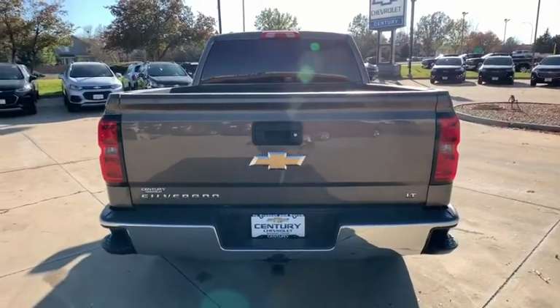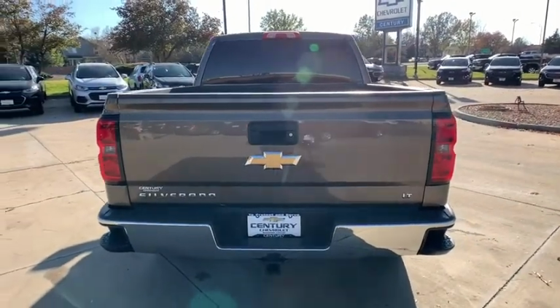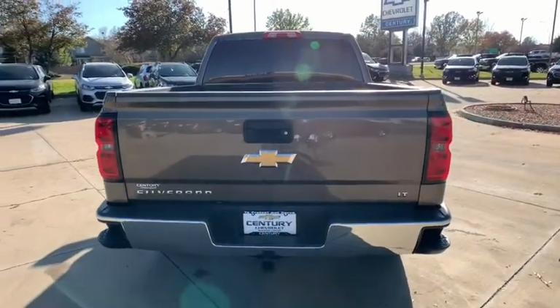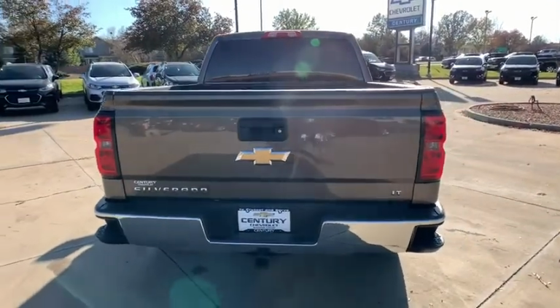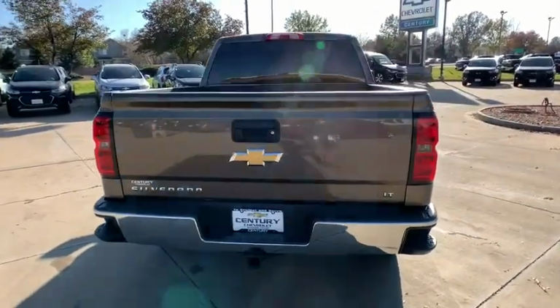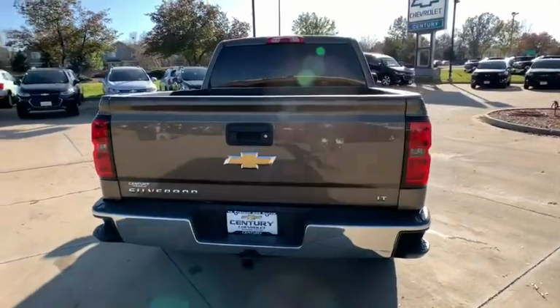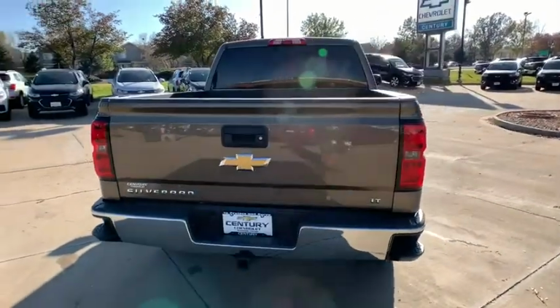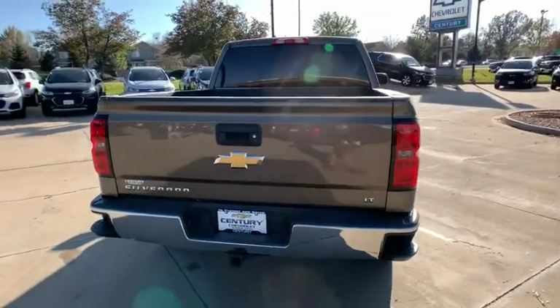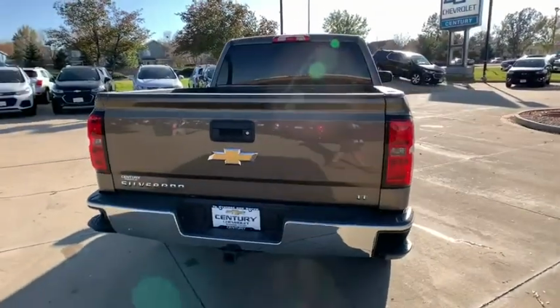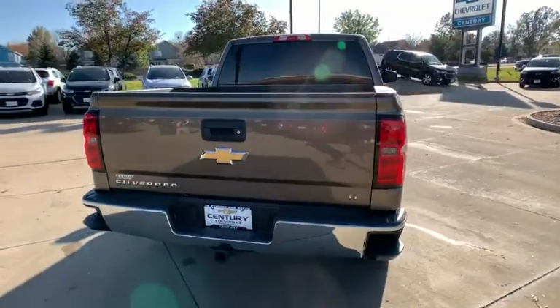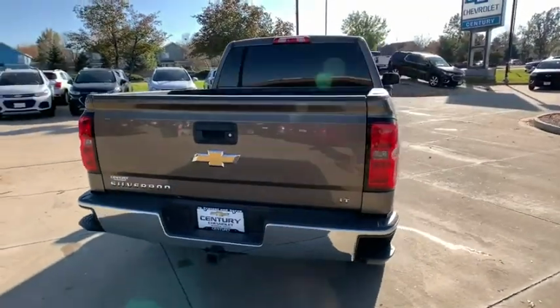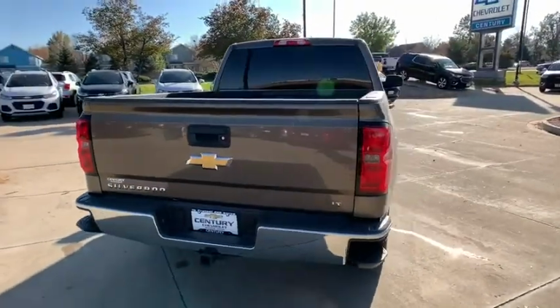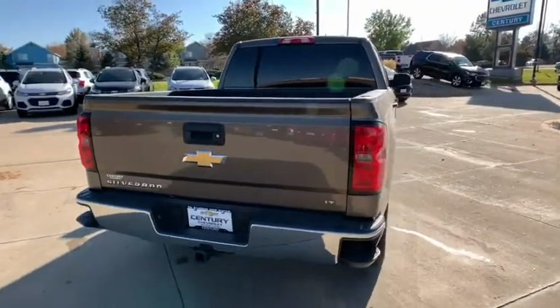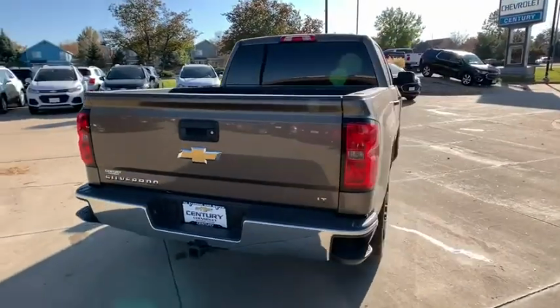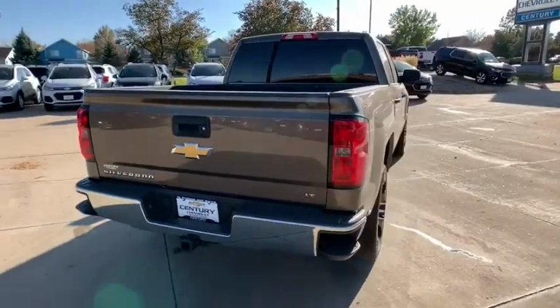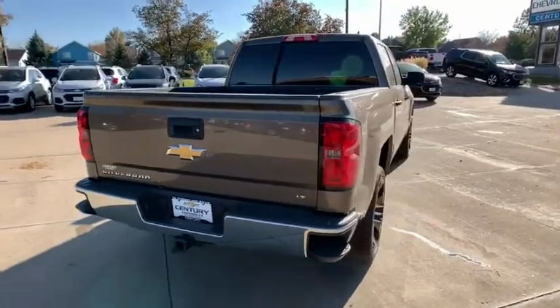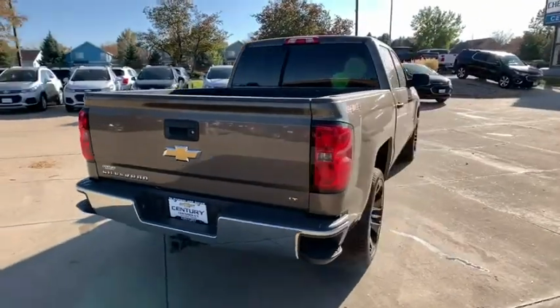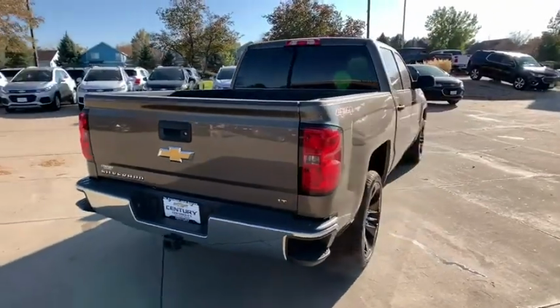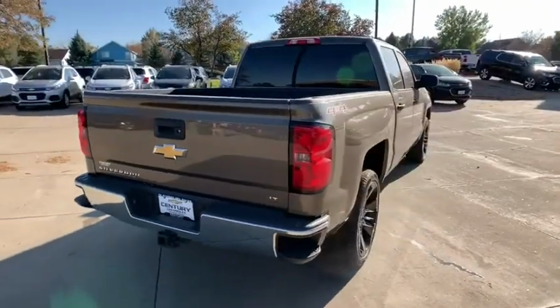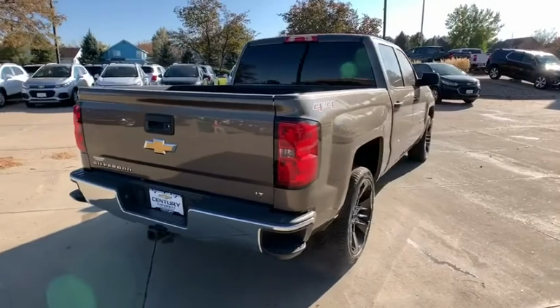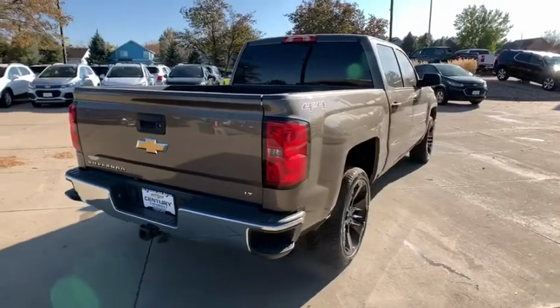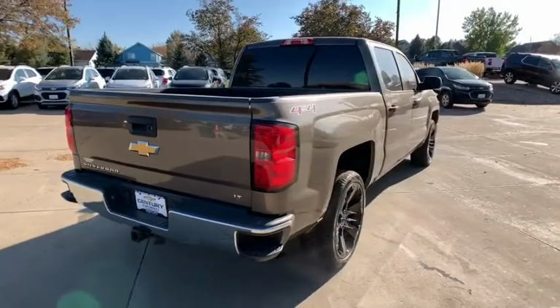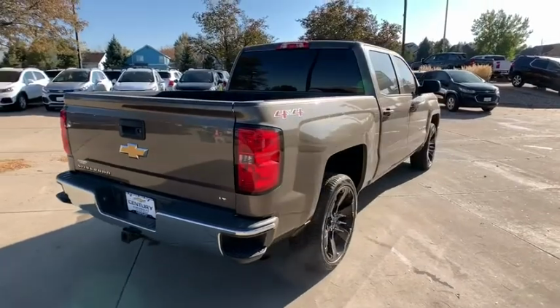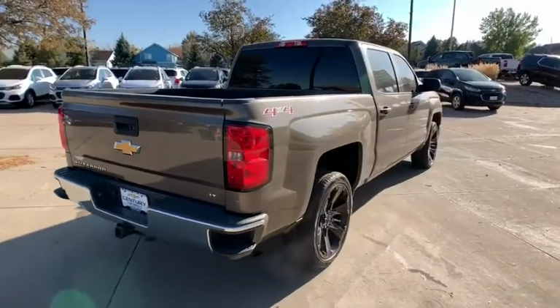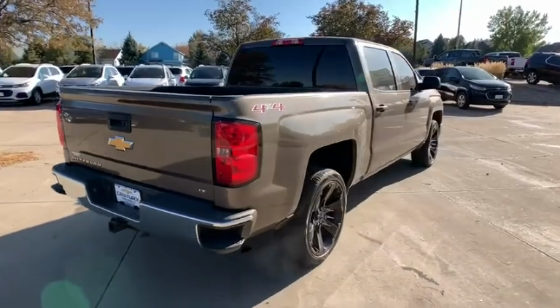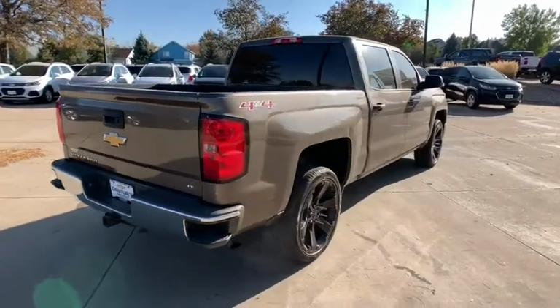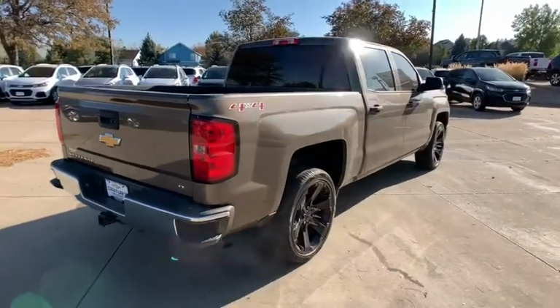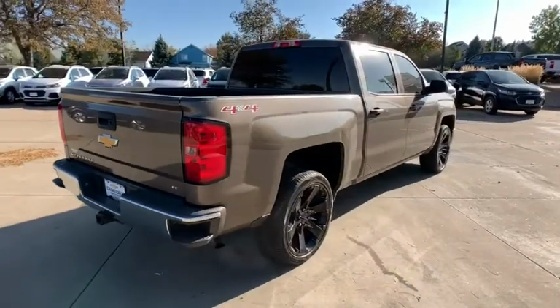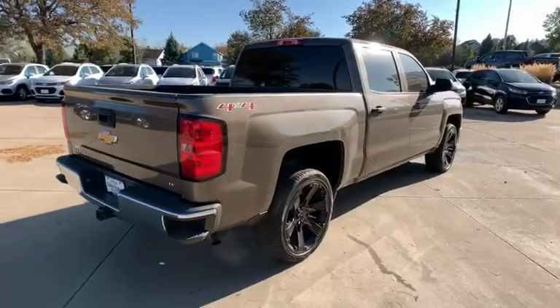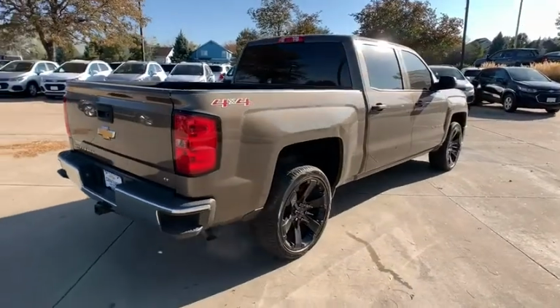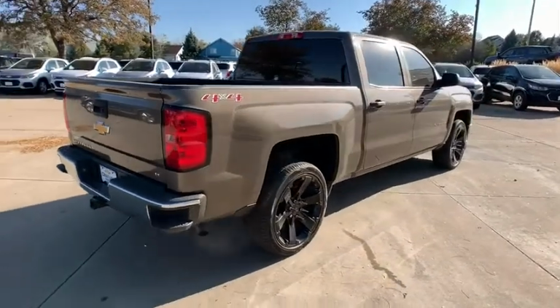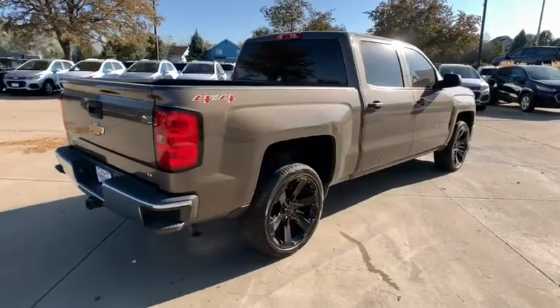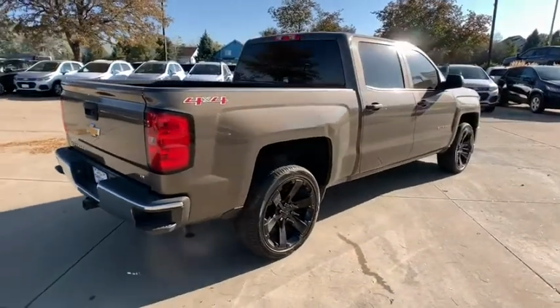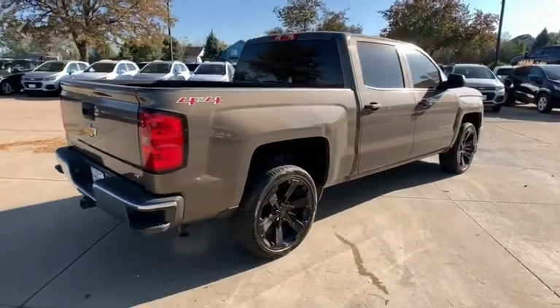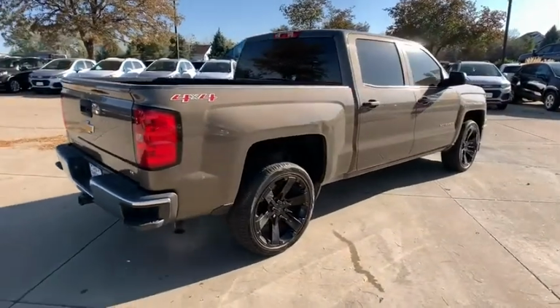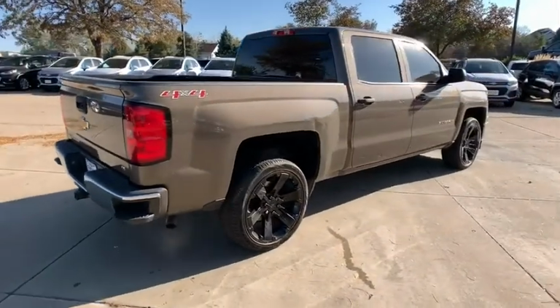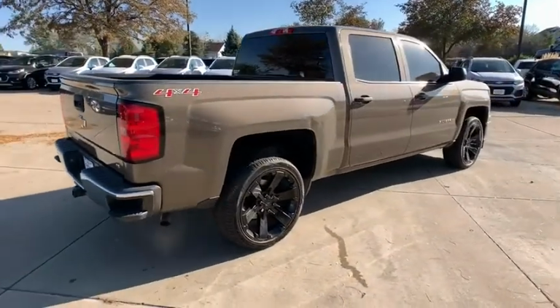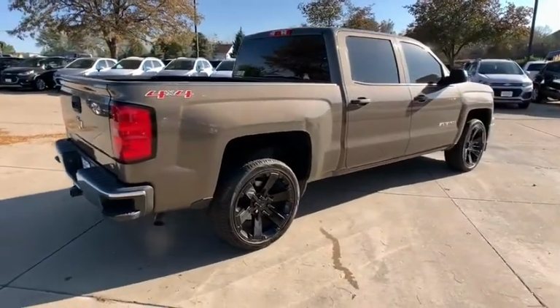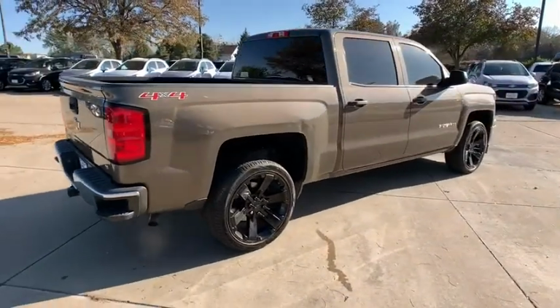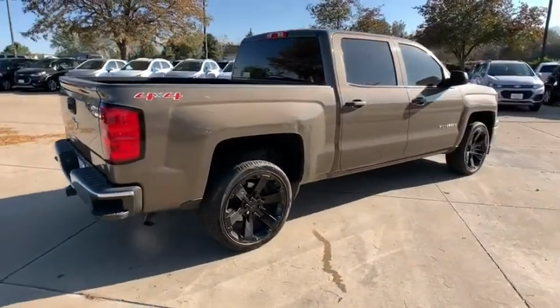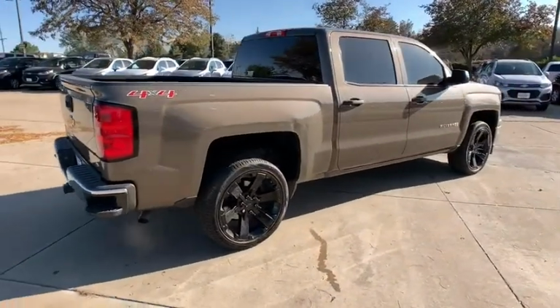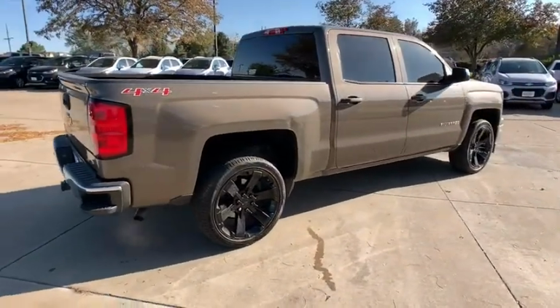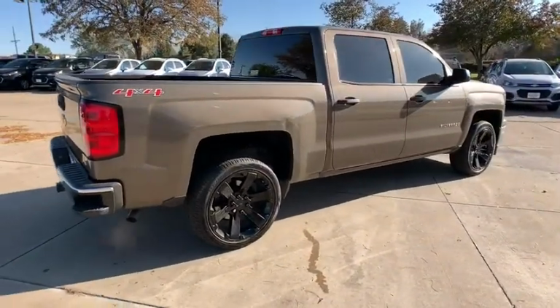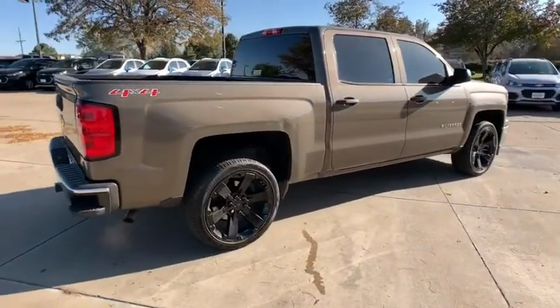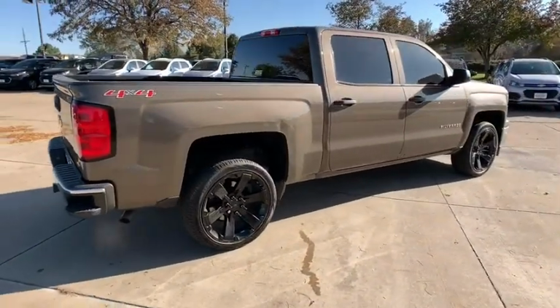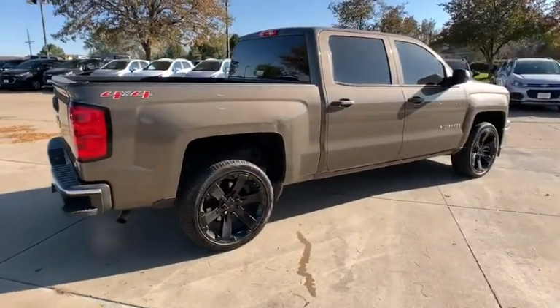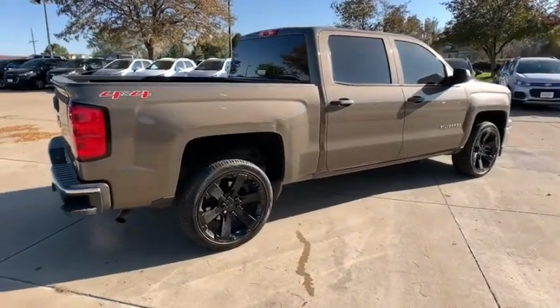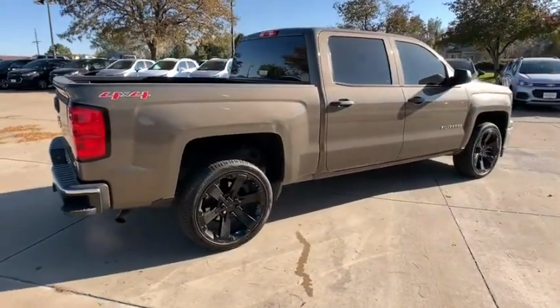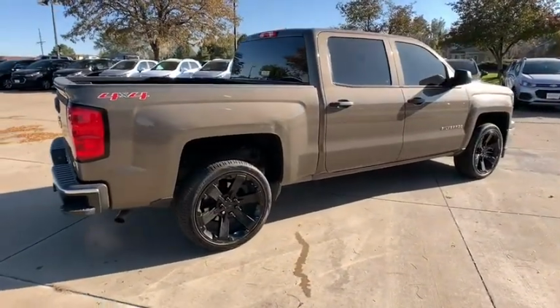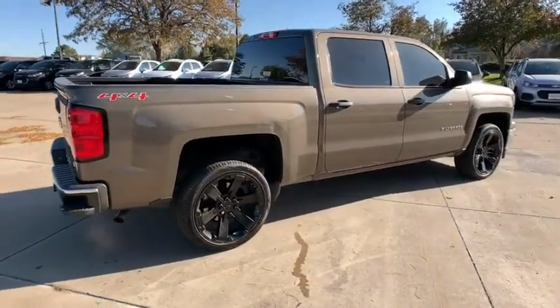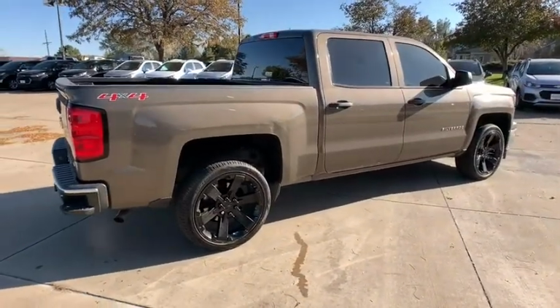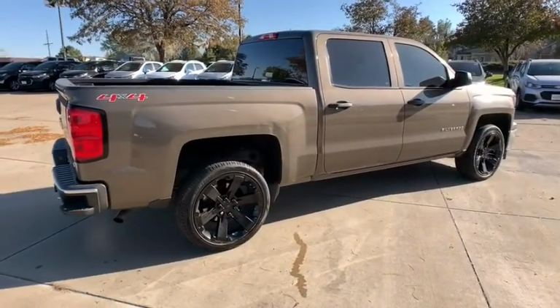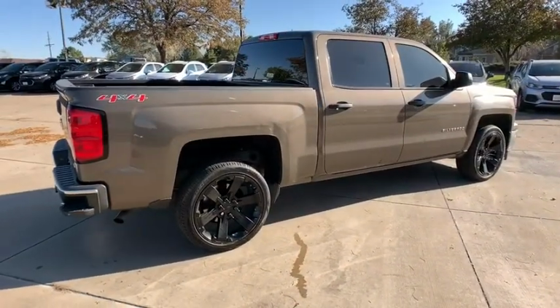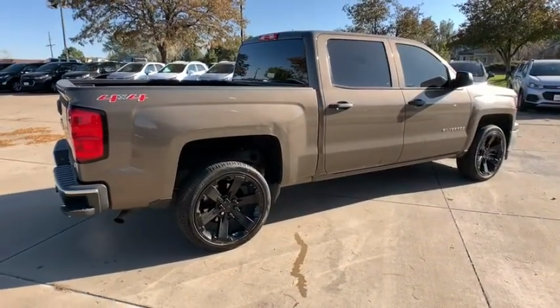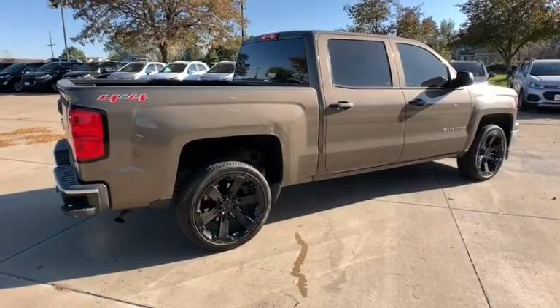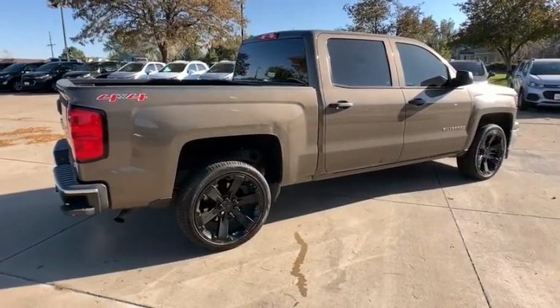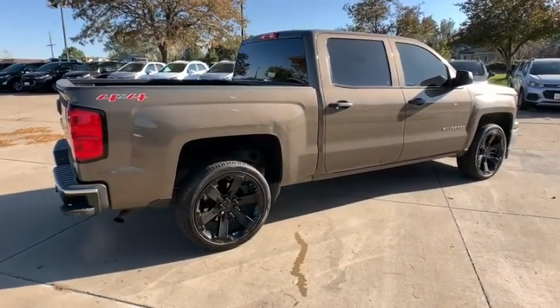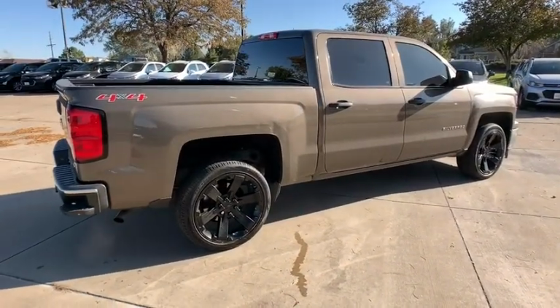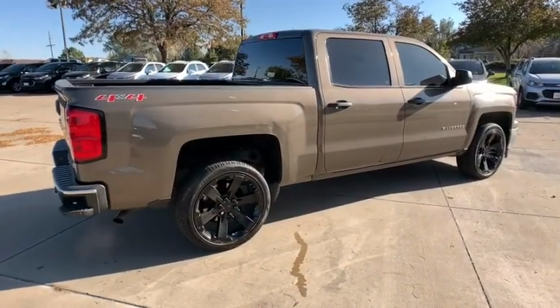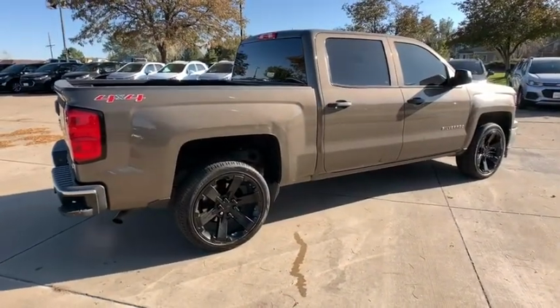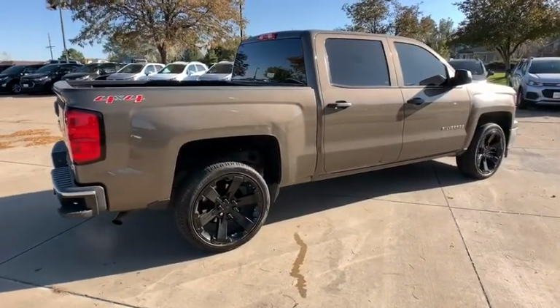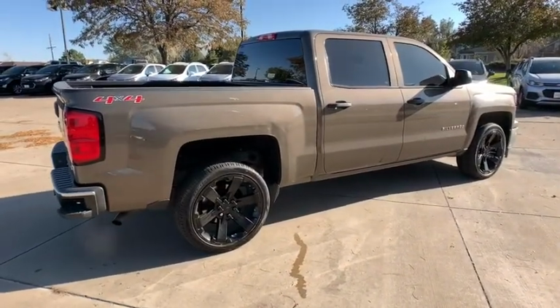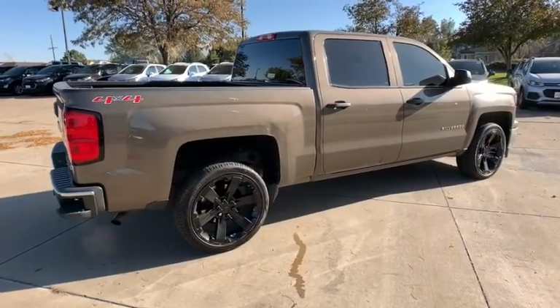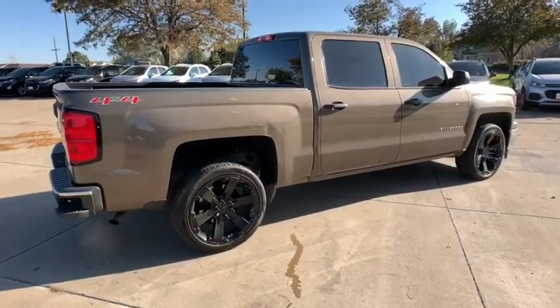This vehicle has less than 120,000 miles. Here are some of this vehicle's great options: traction control,